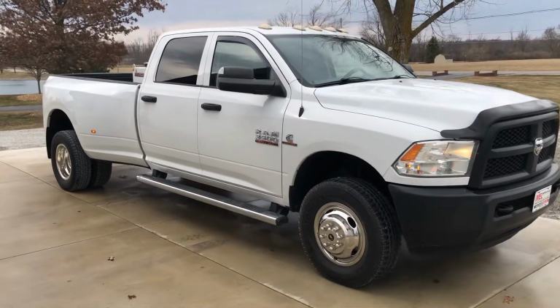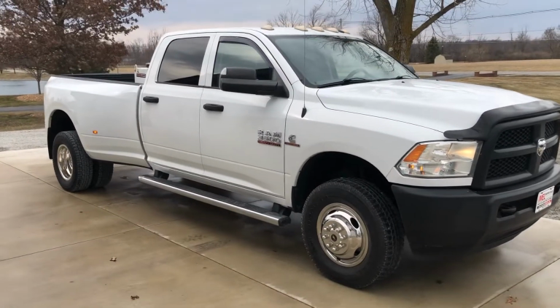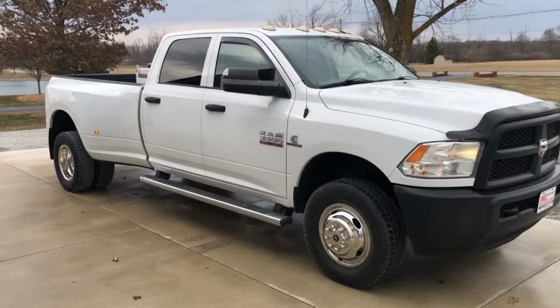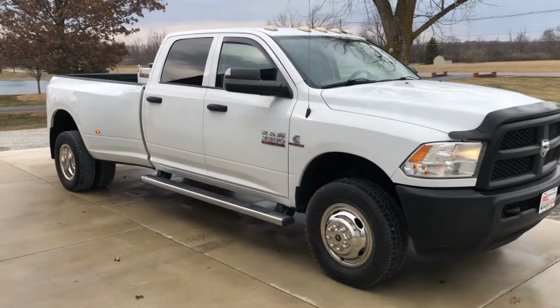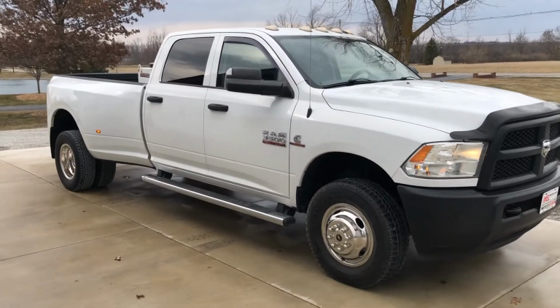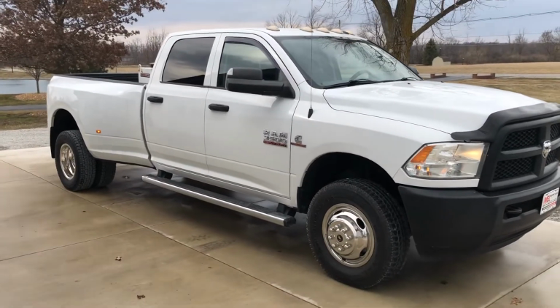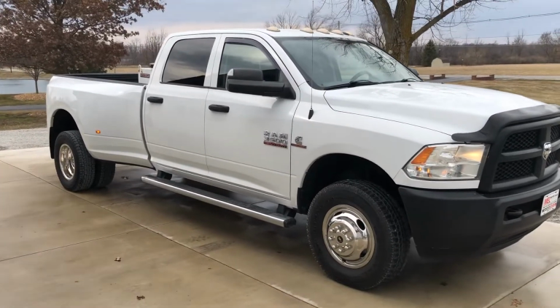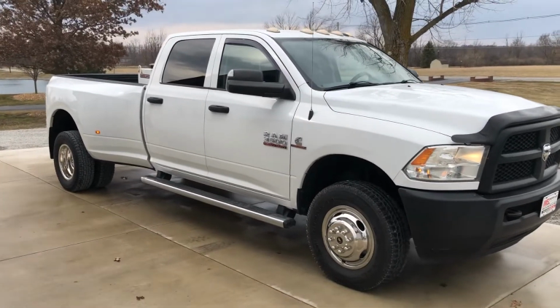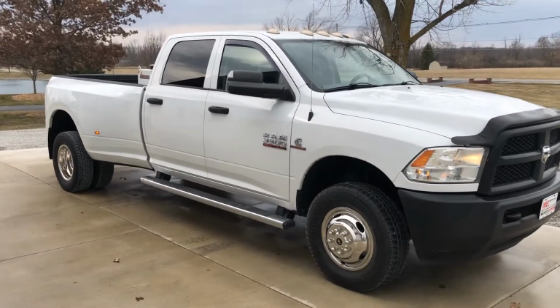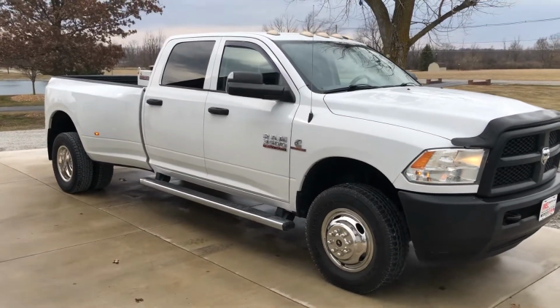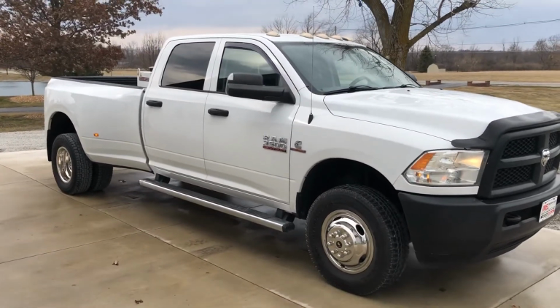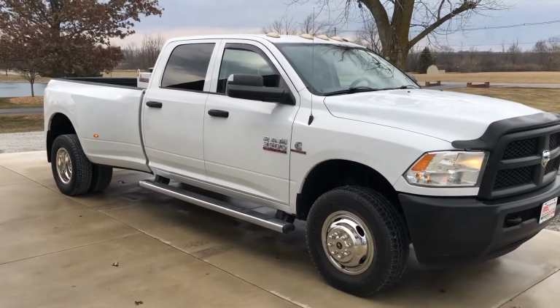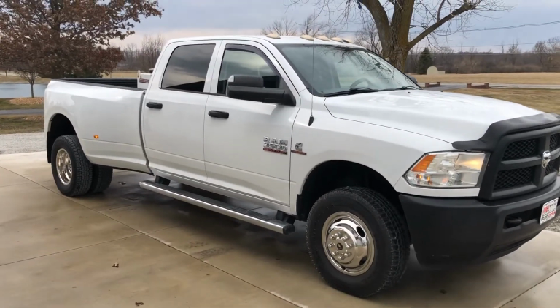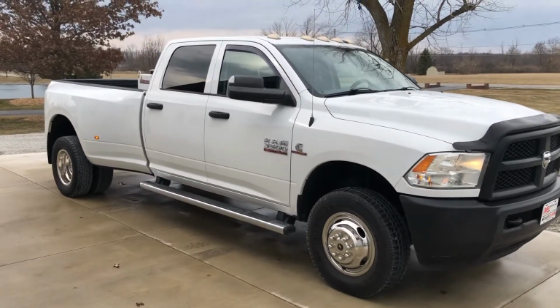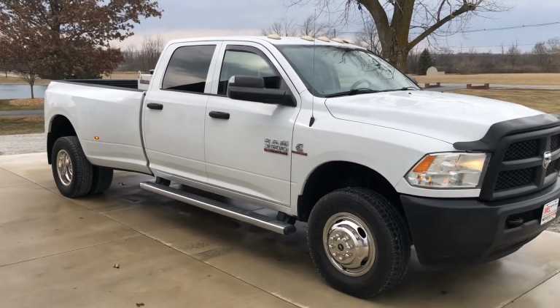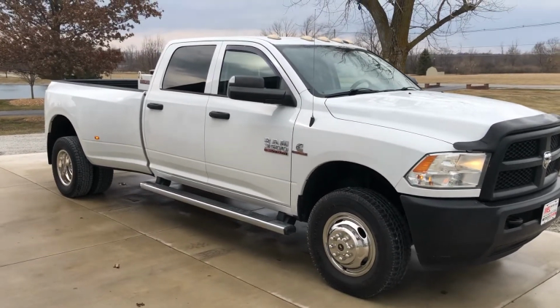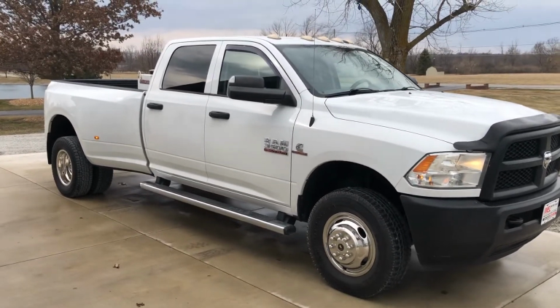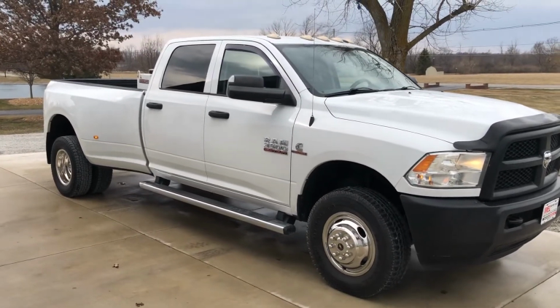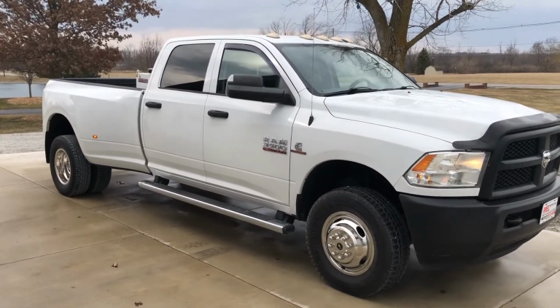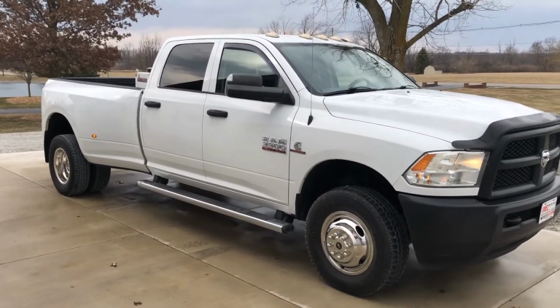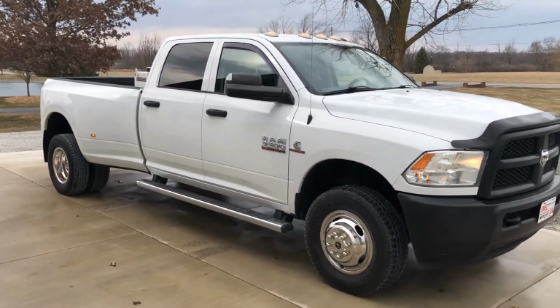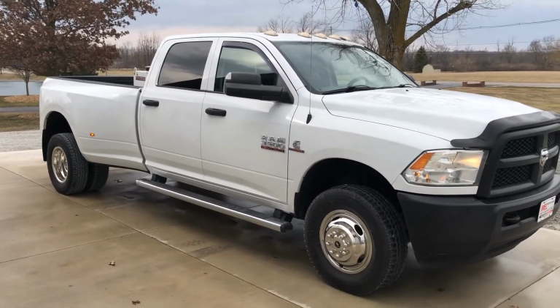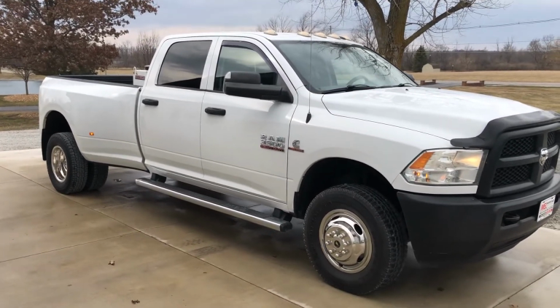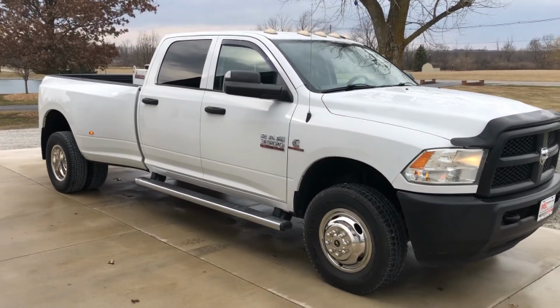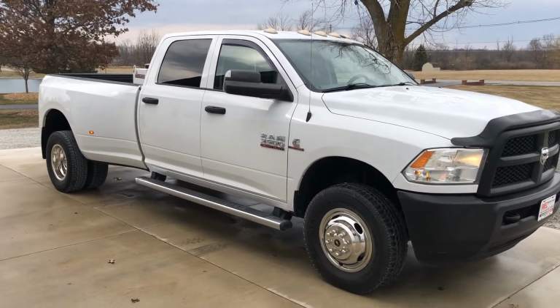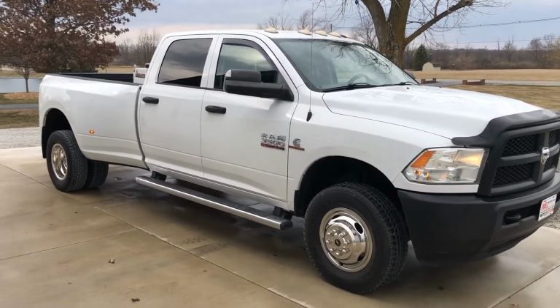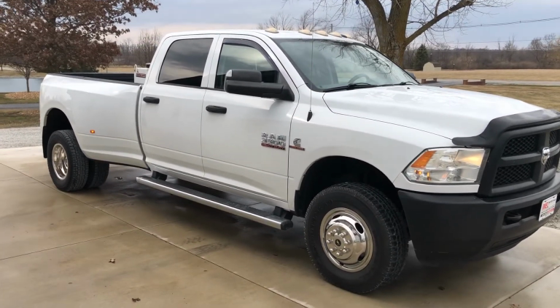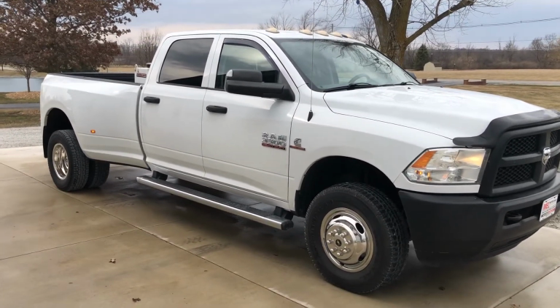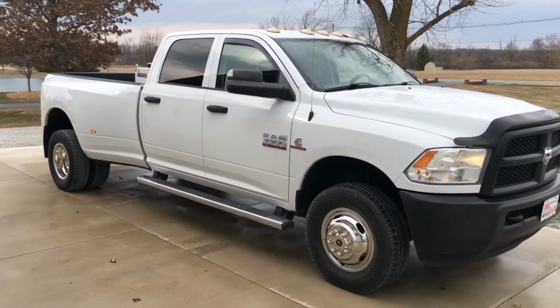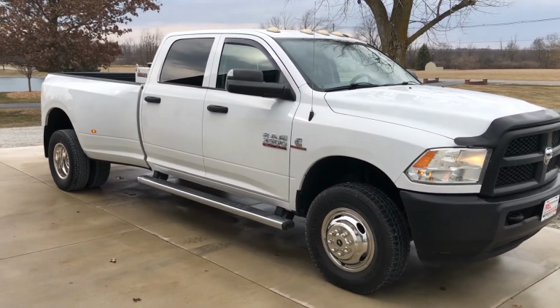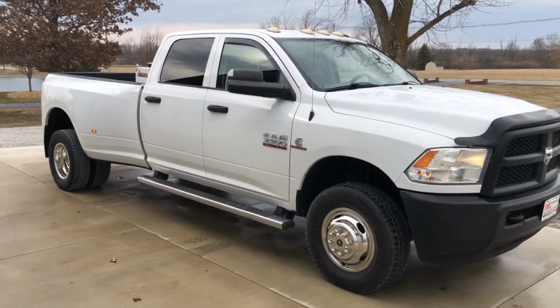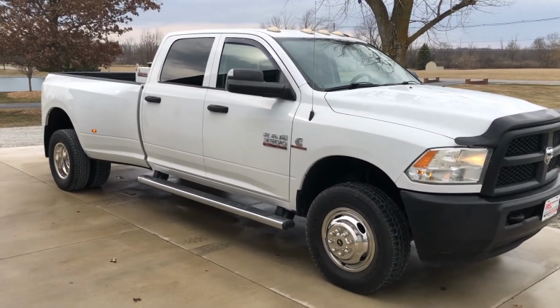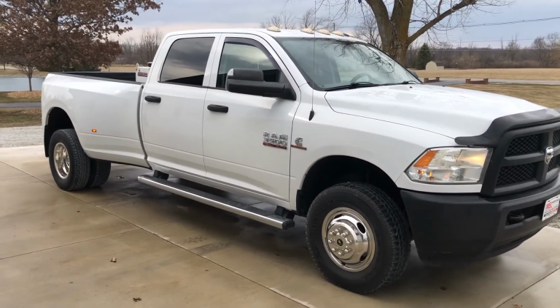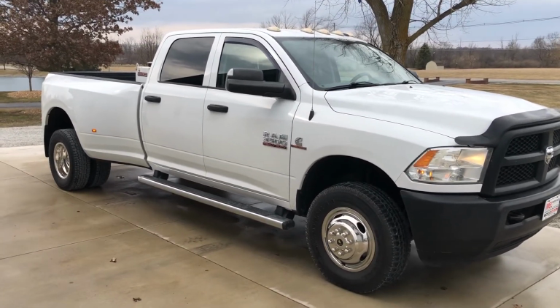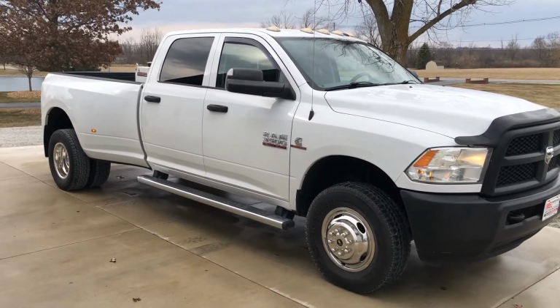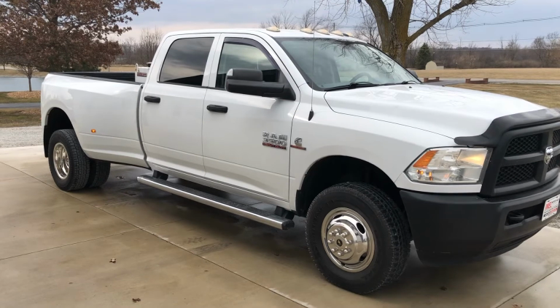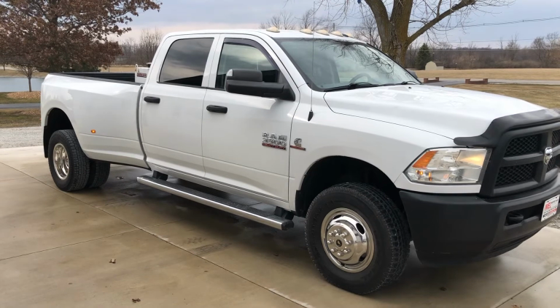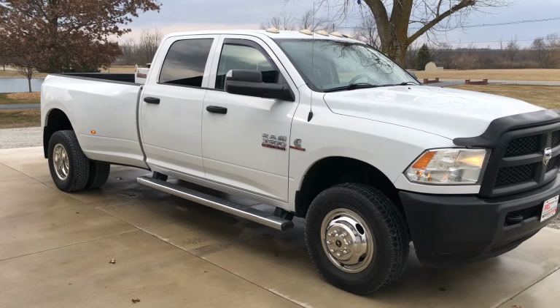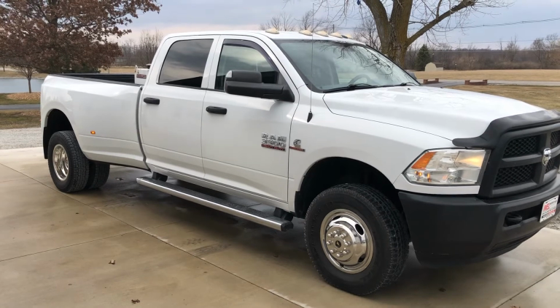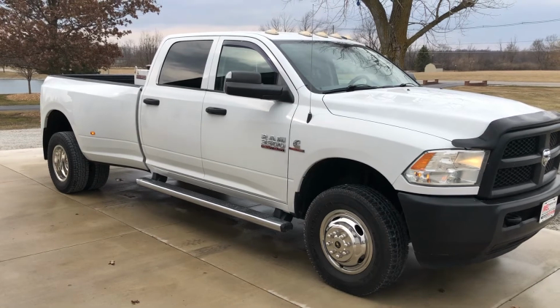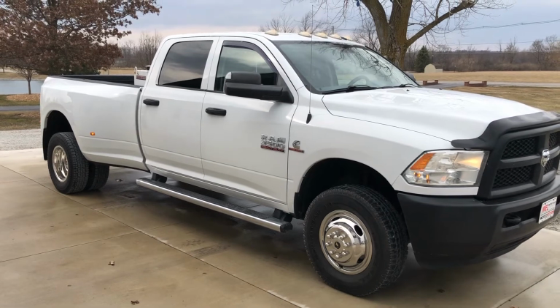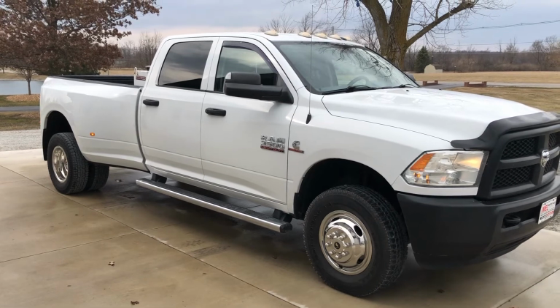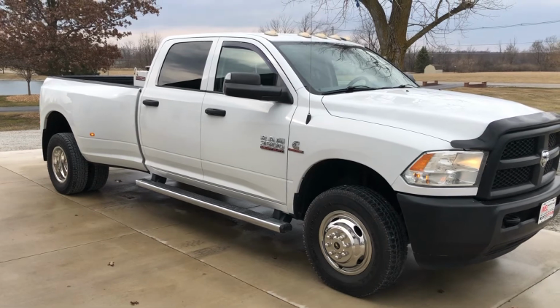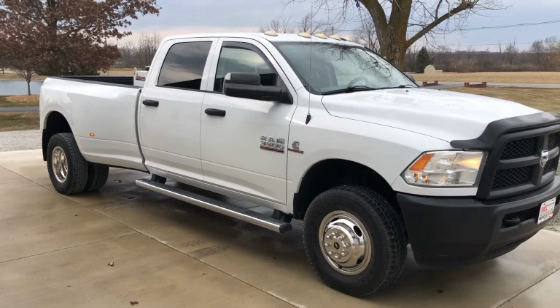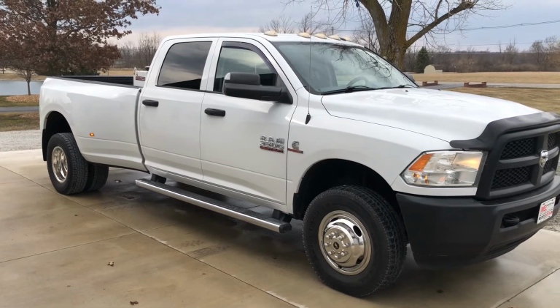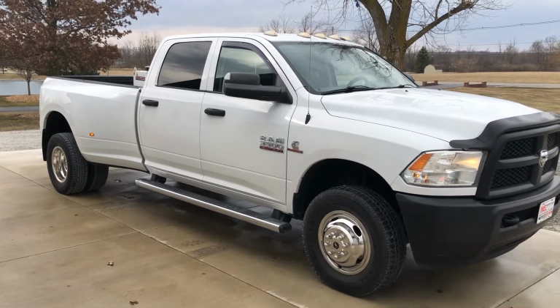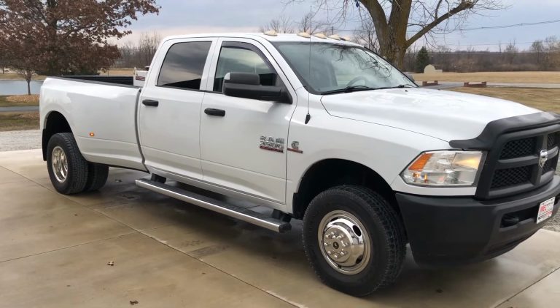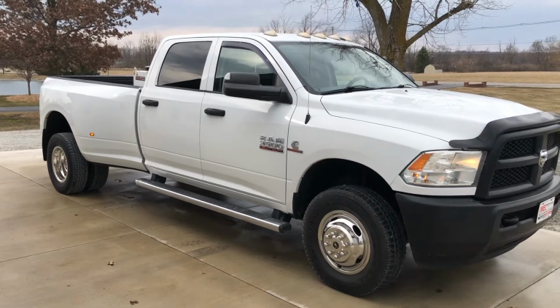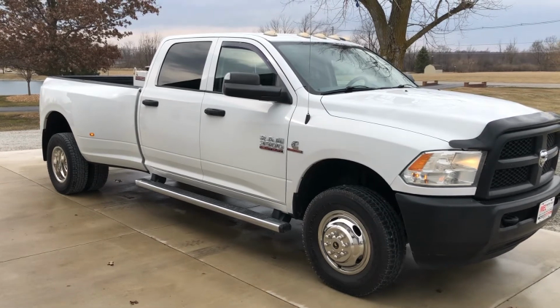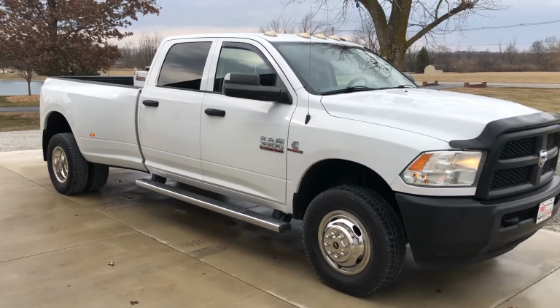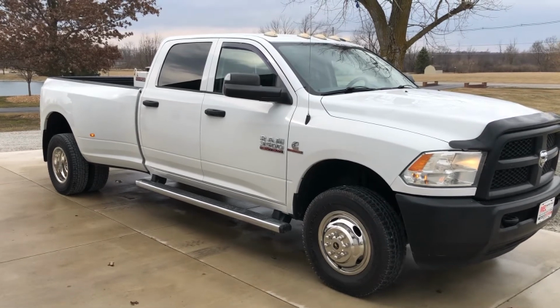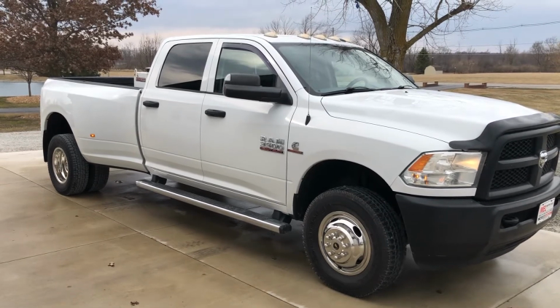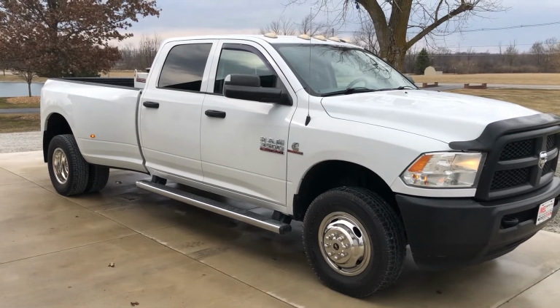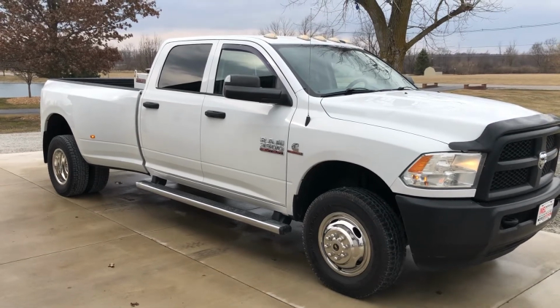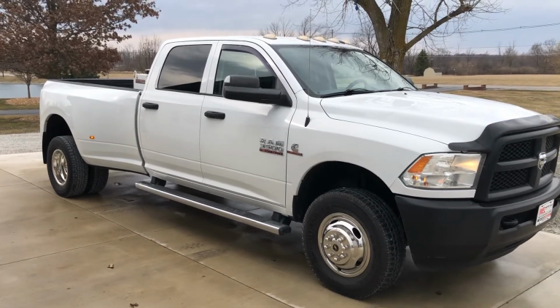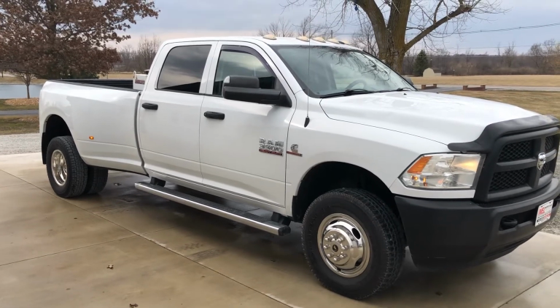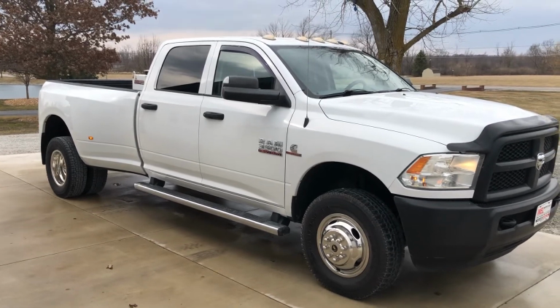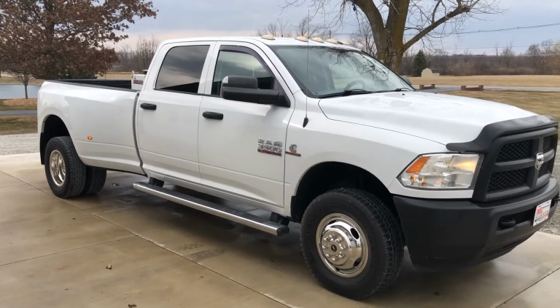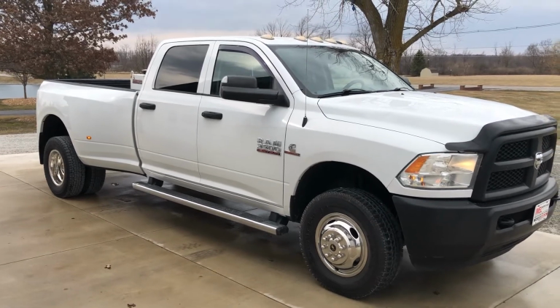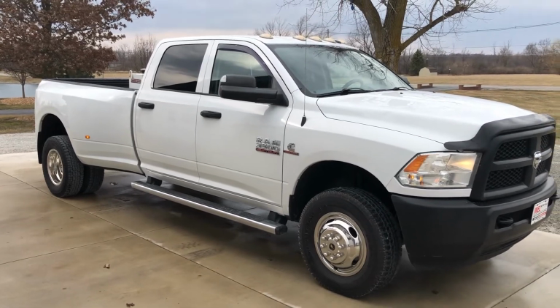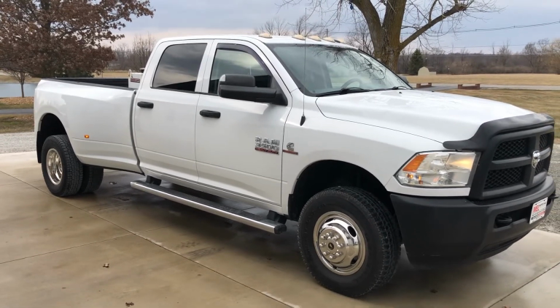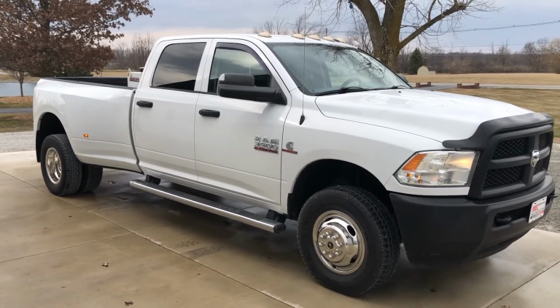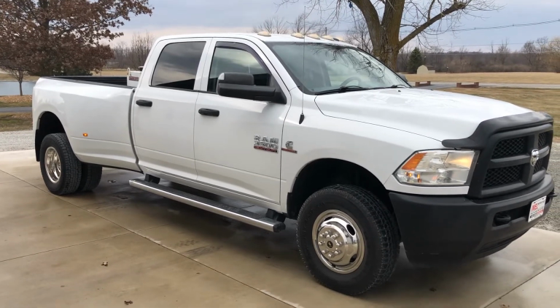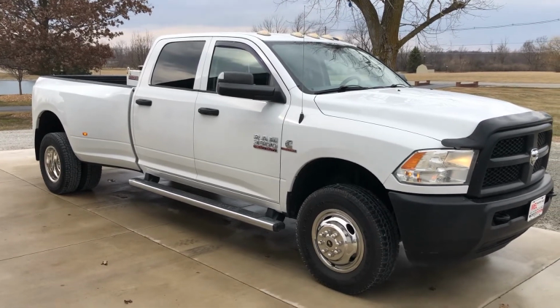Nice truck. Get a hold of Nick at 260-437-4538. Thanks.